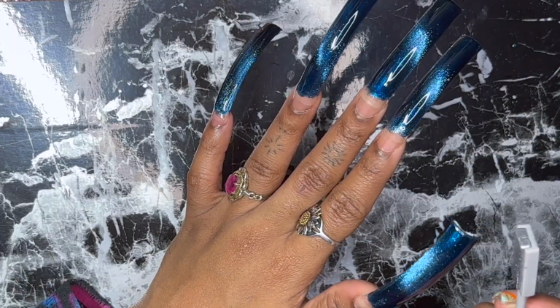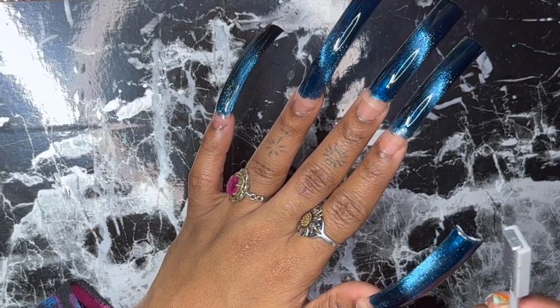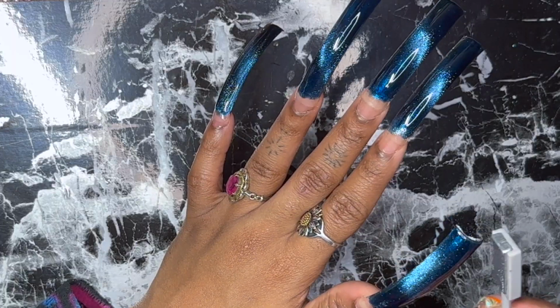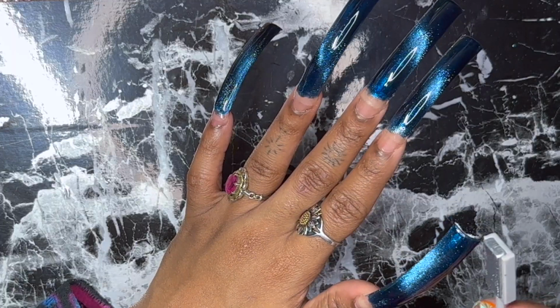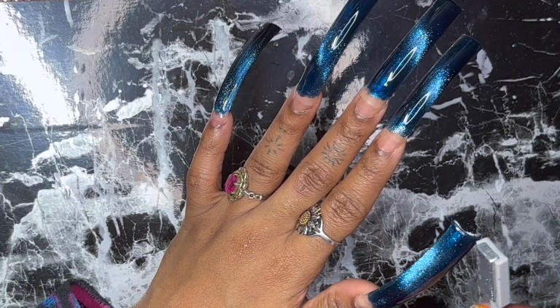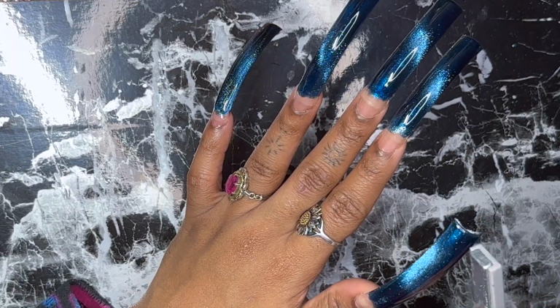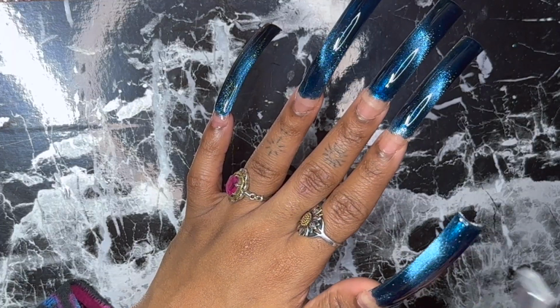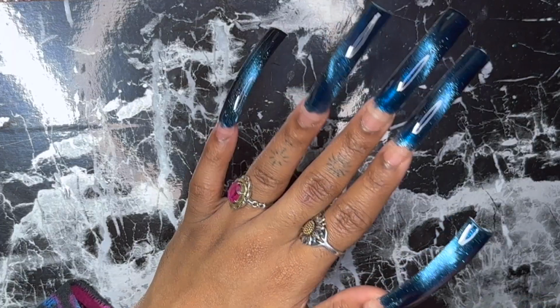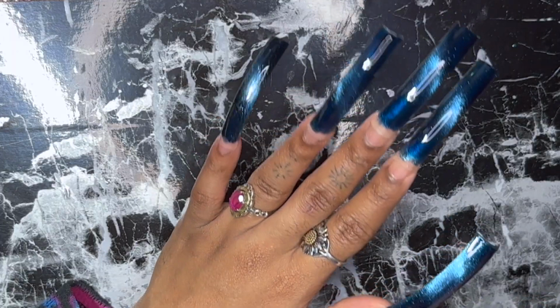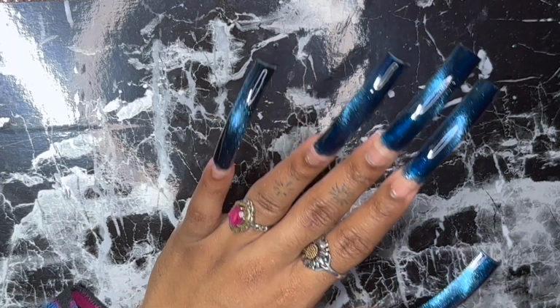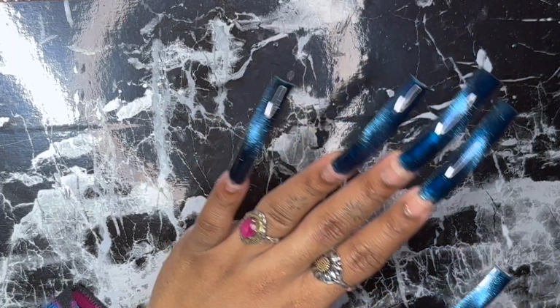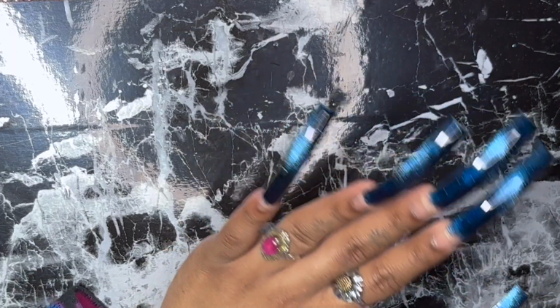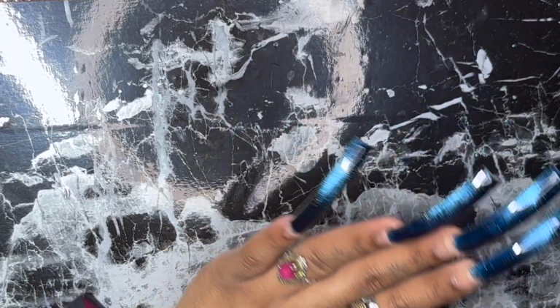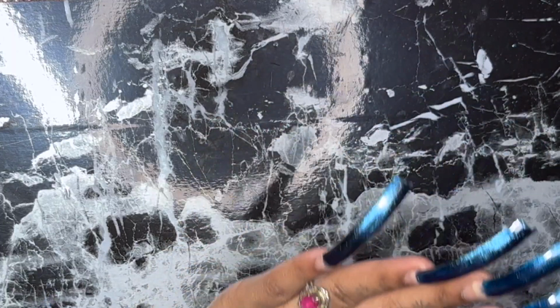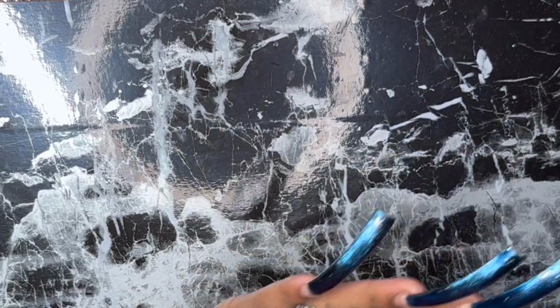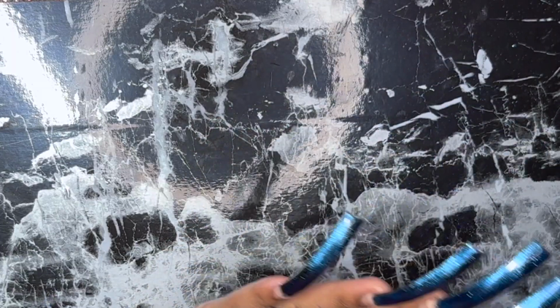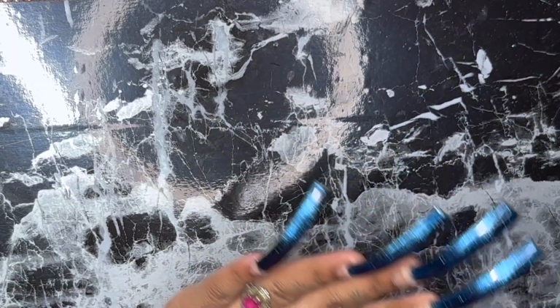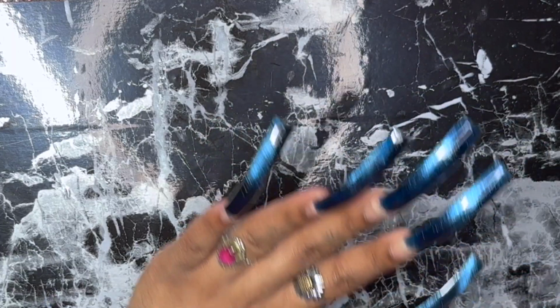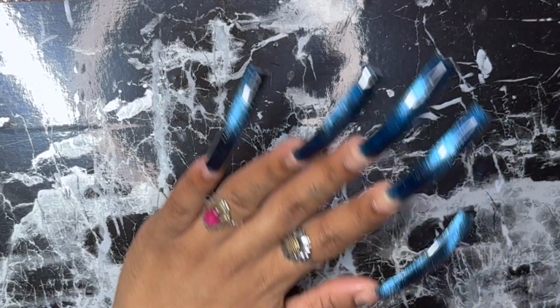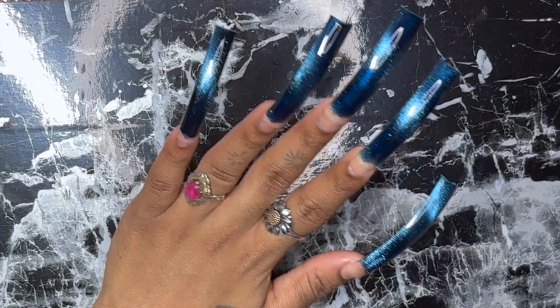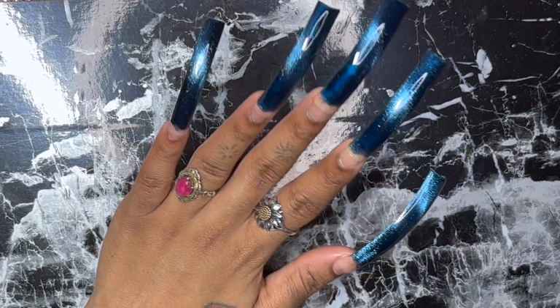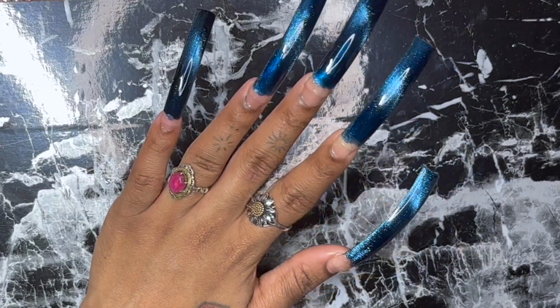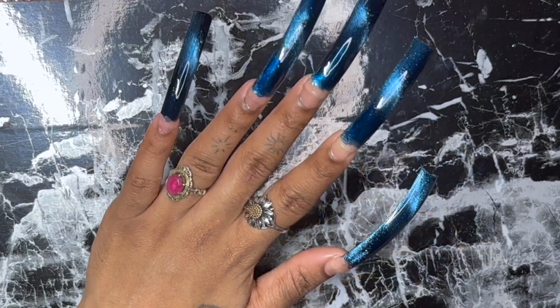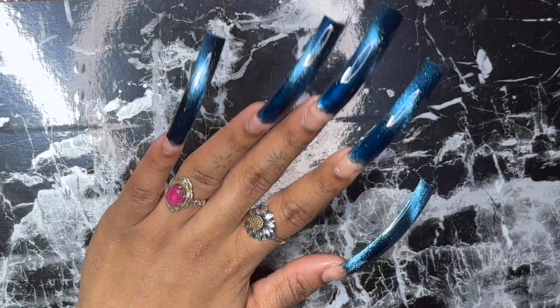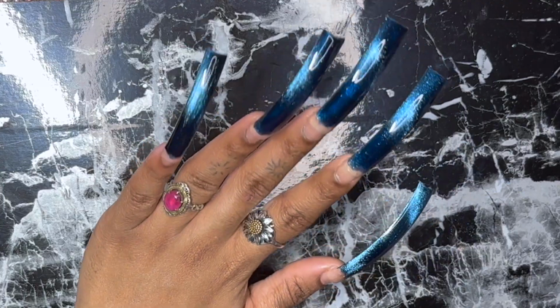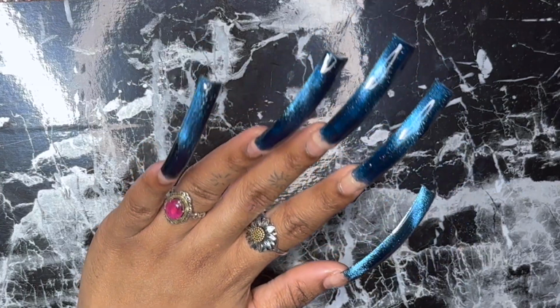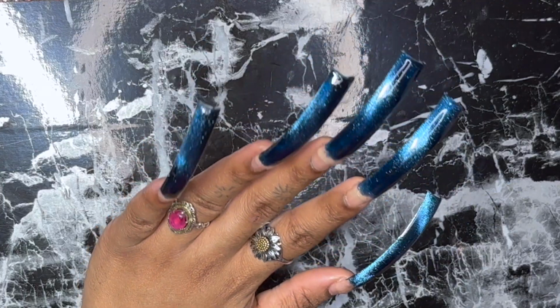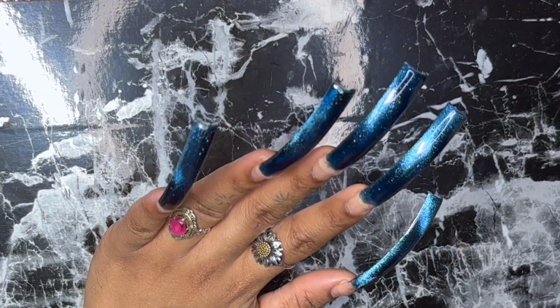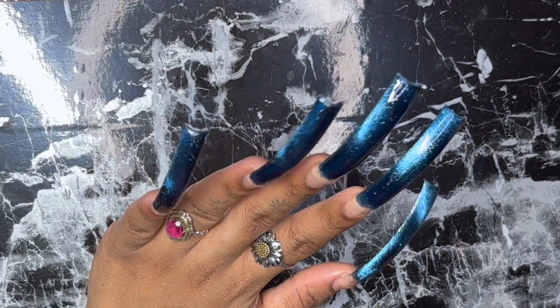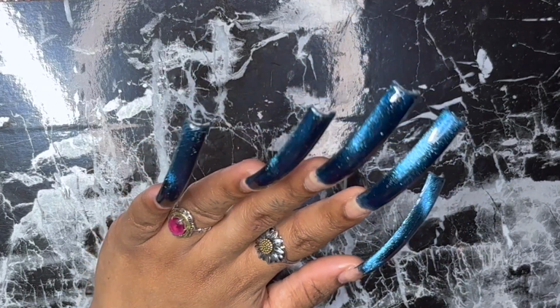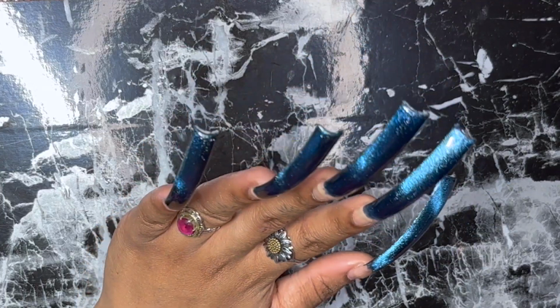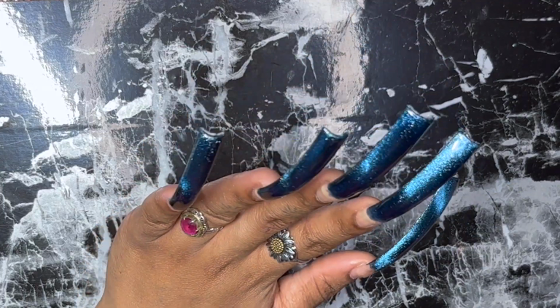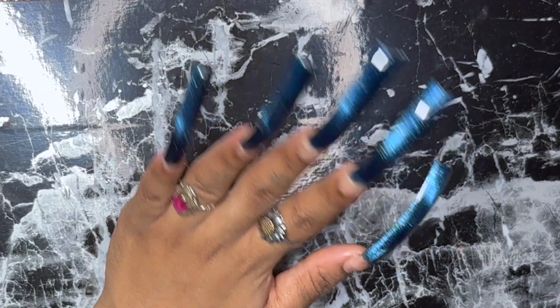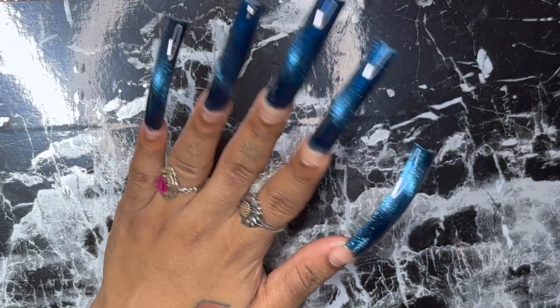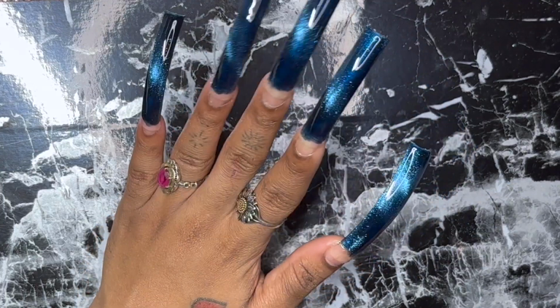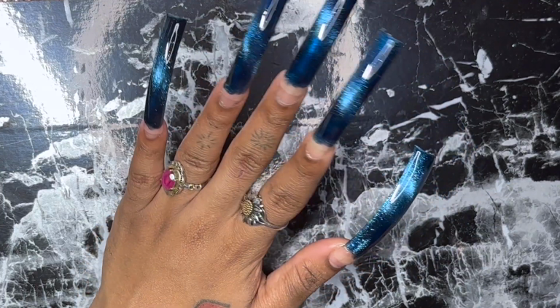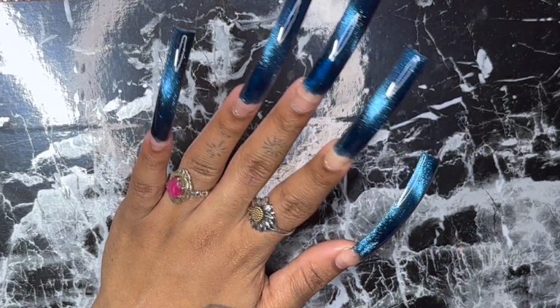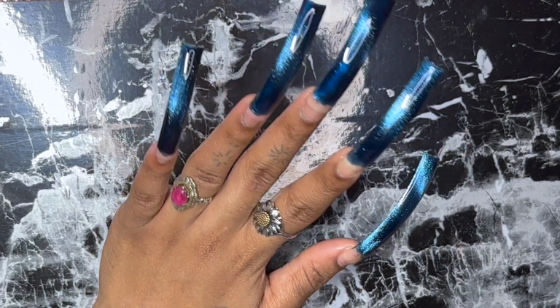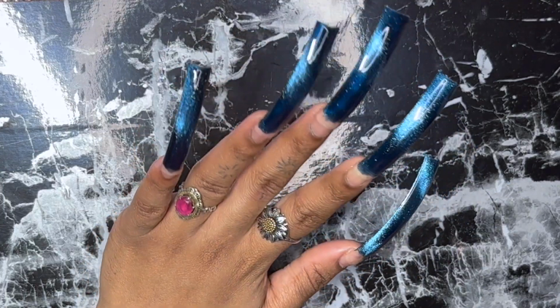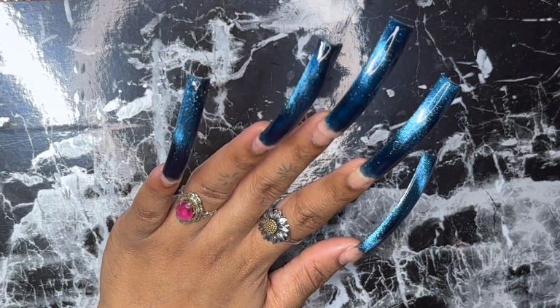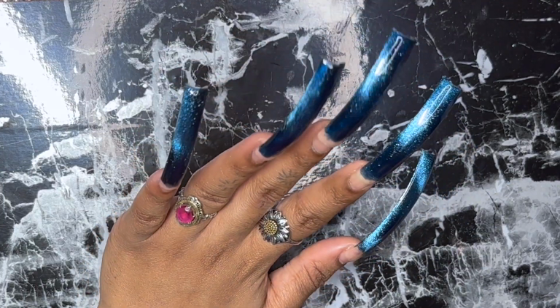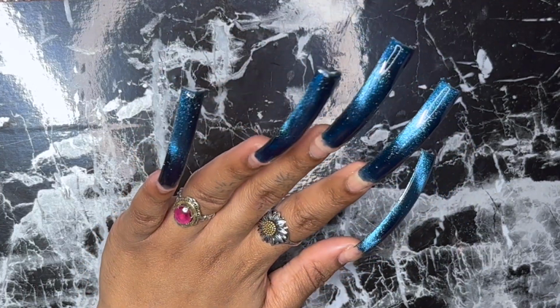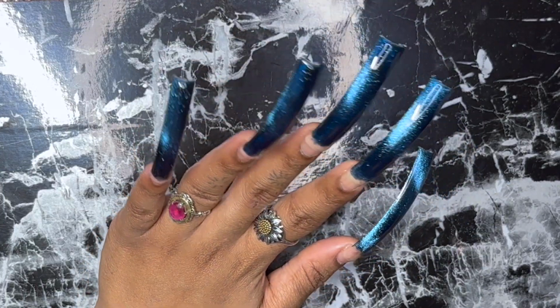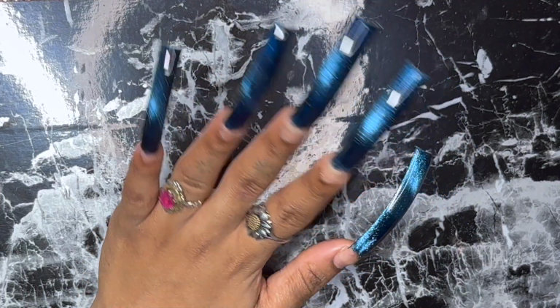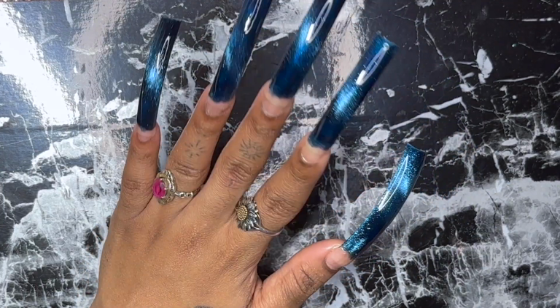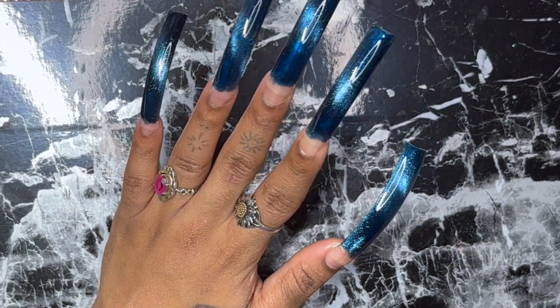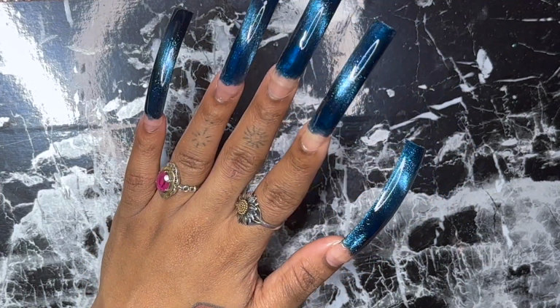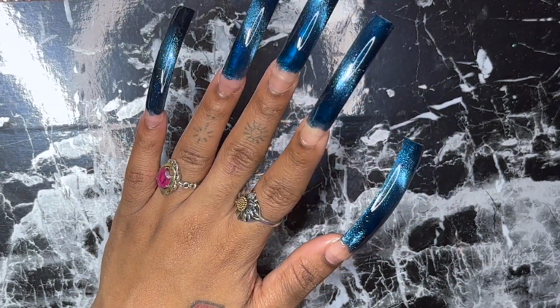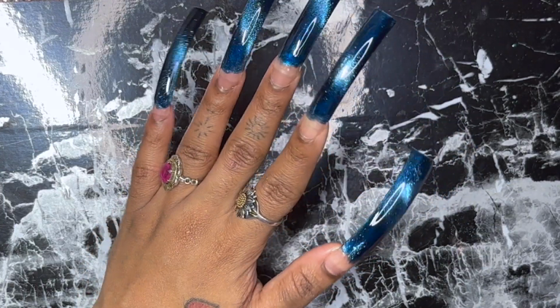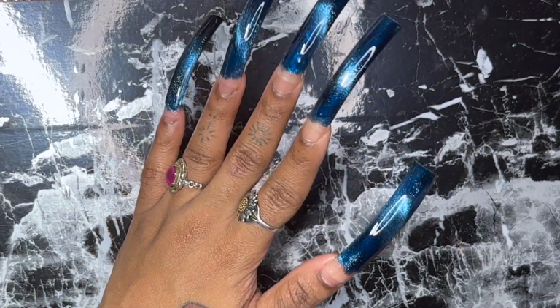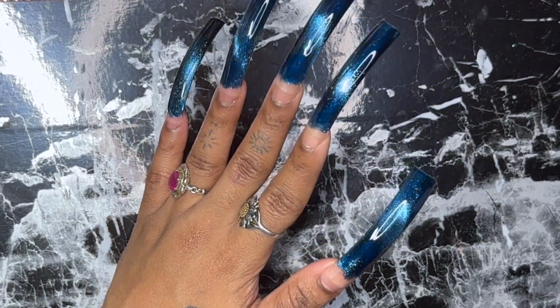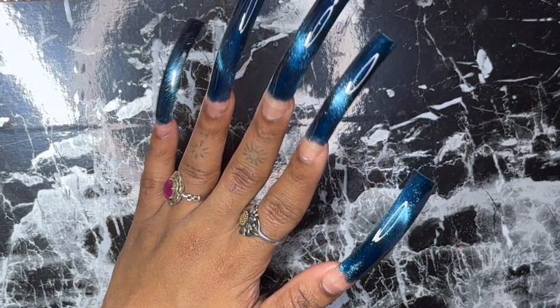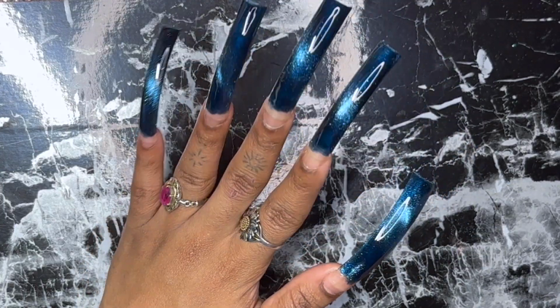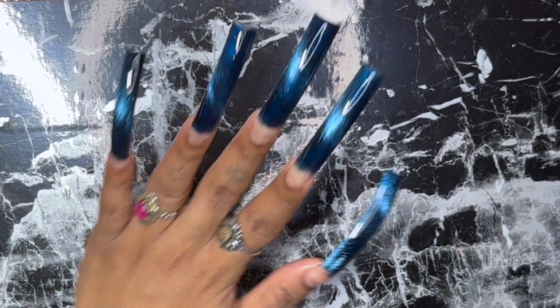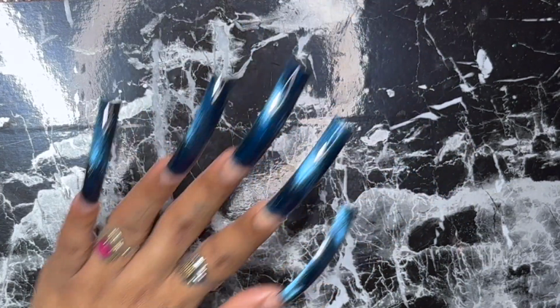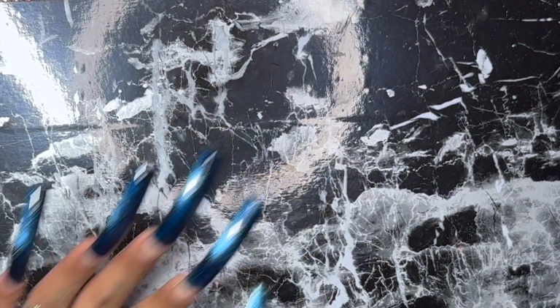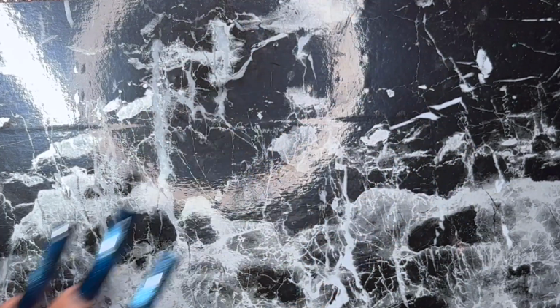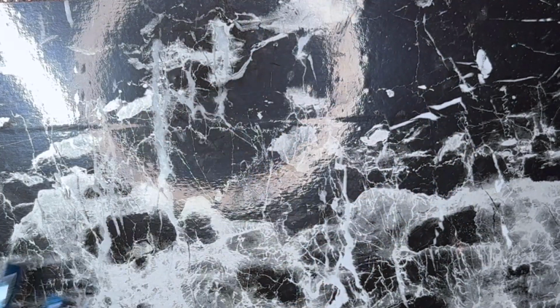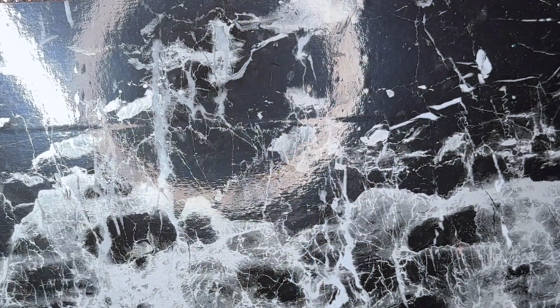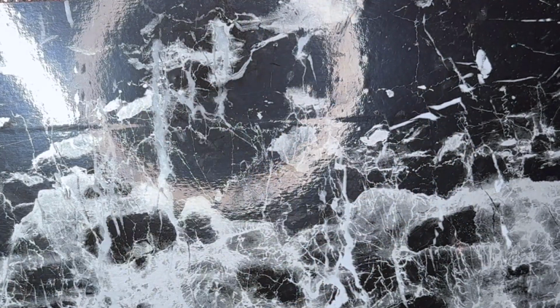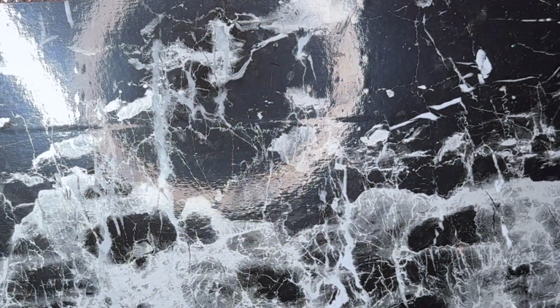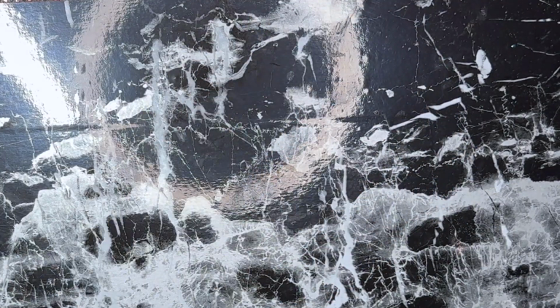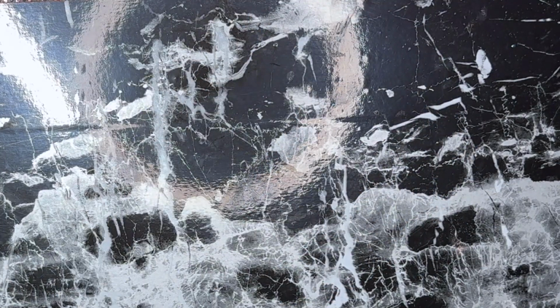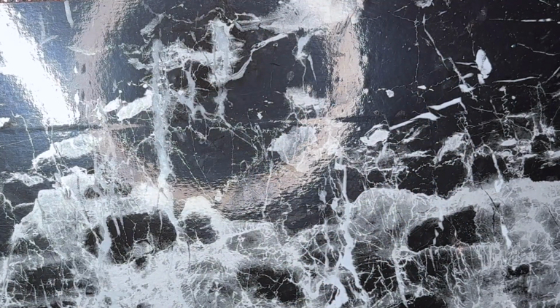Here's what we came up with. I'm just making my finishing touches and then I'm going to cure that in the lamp for 60 seconds.